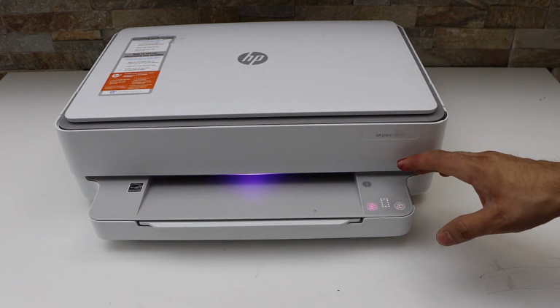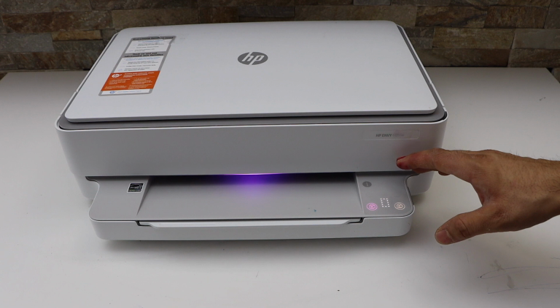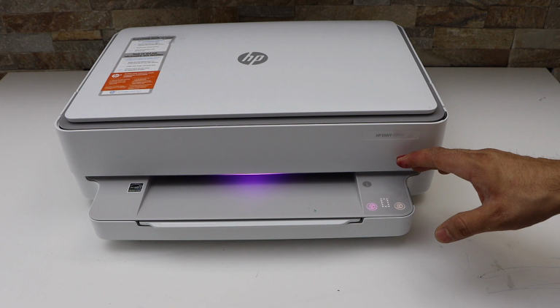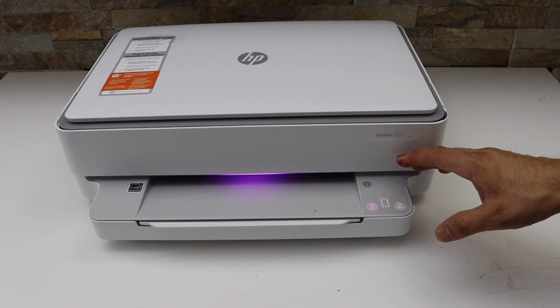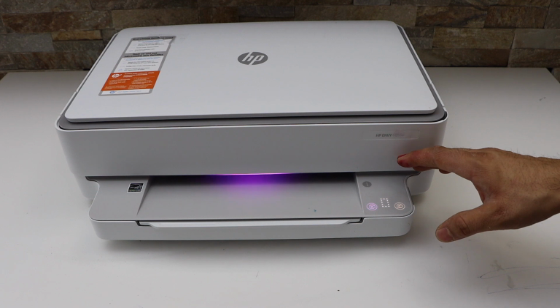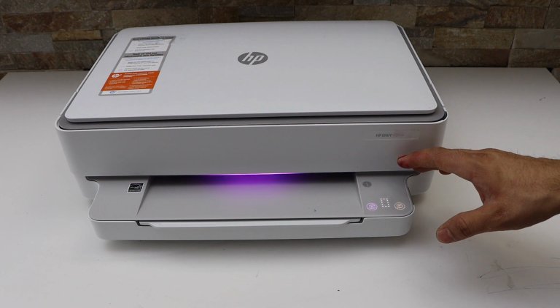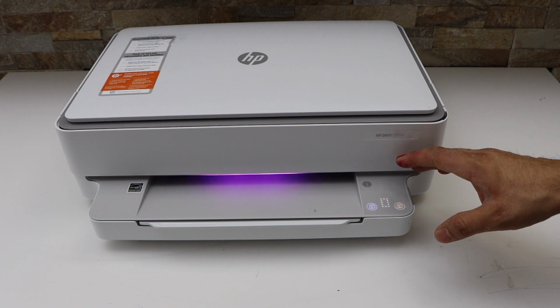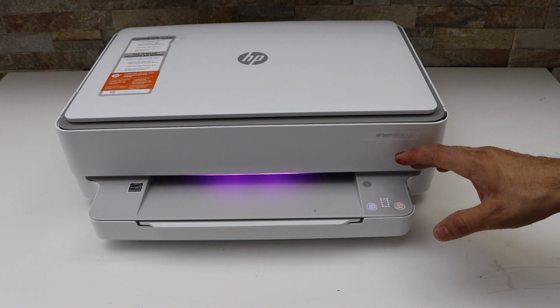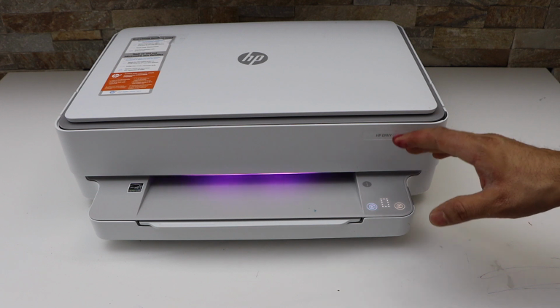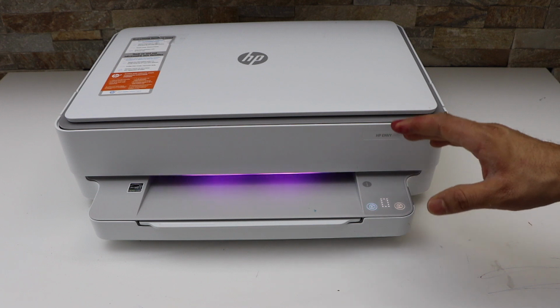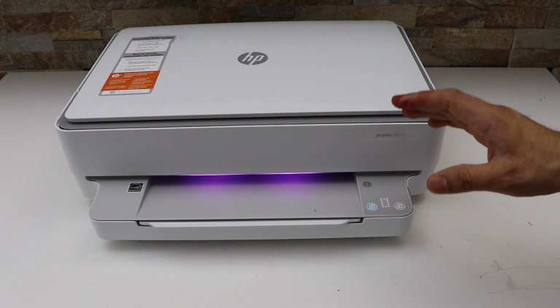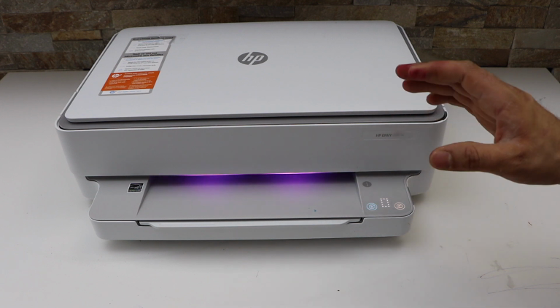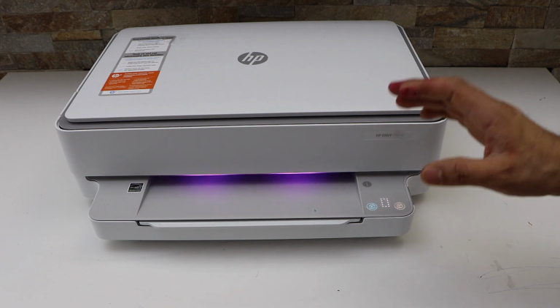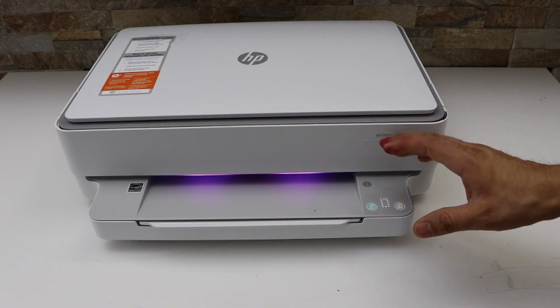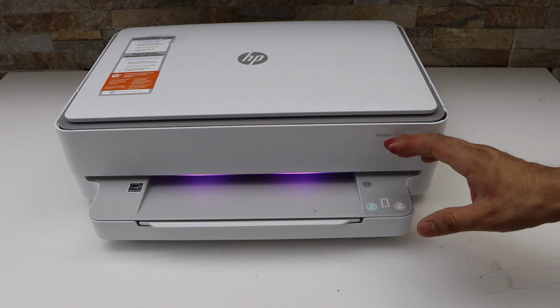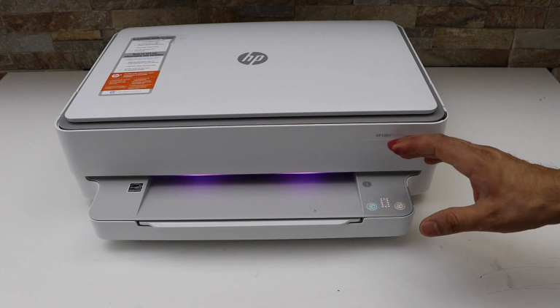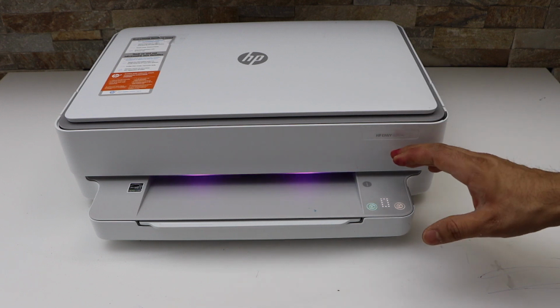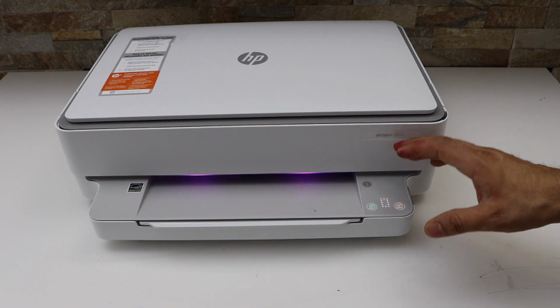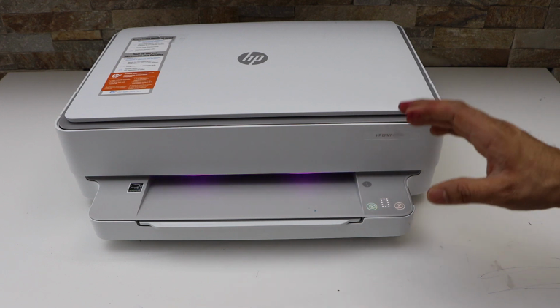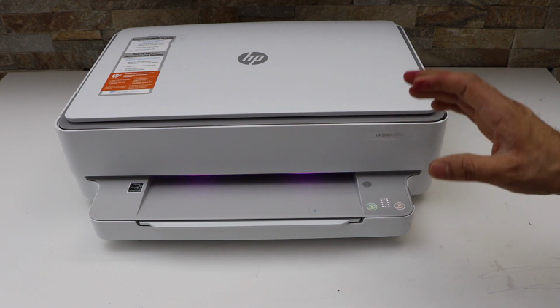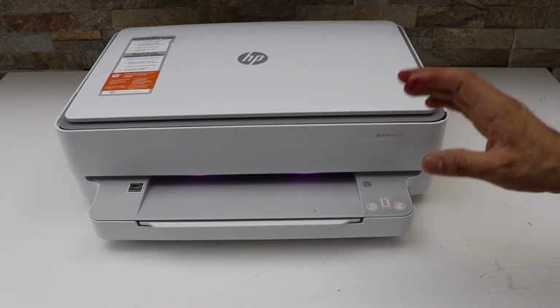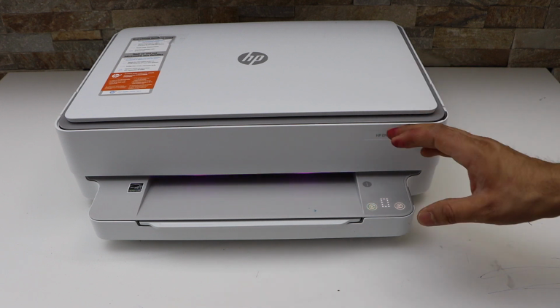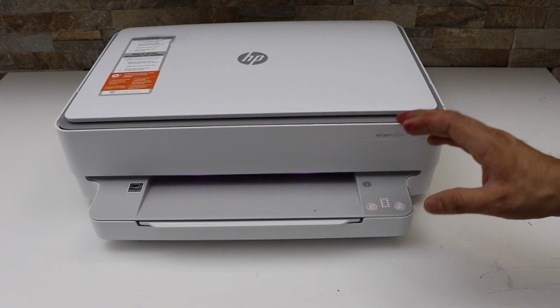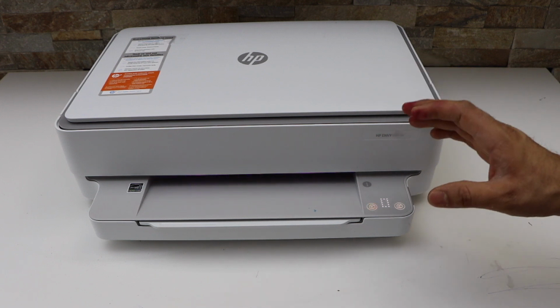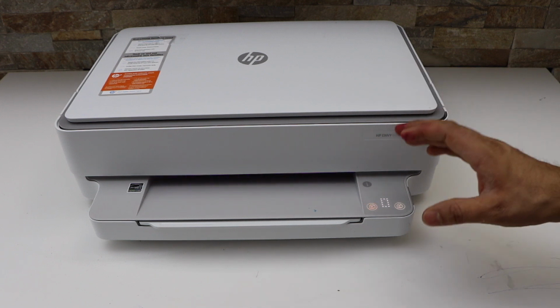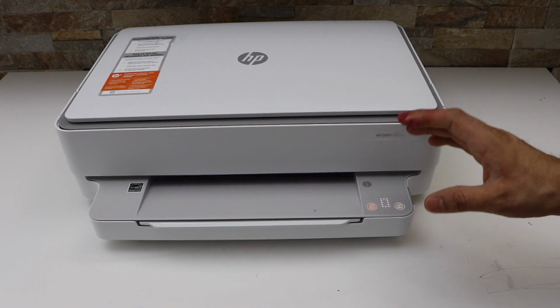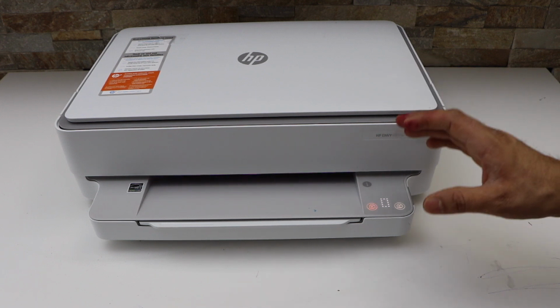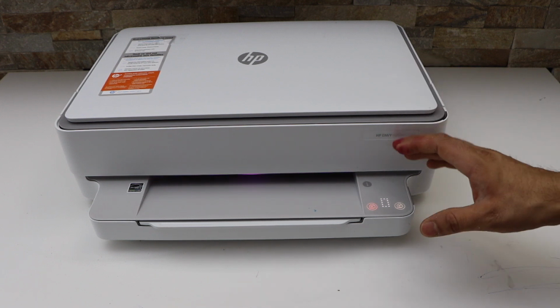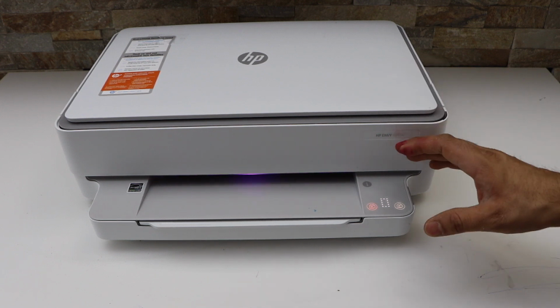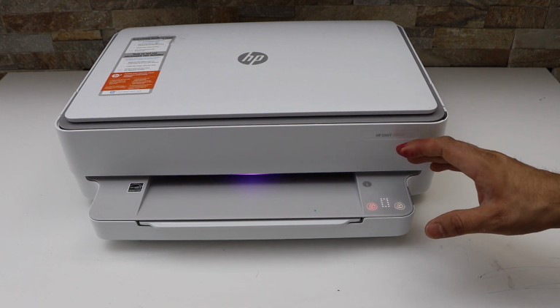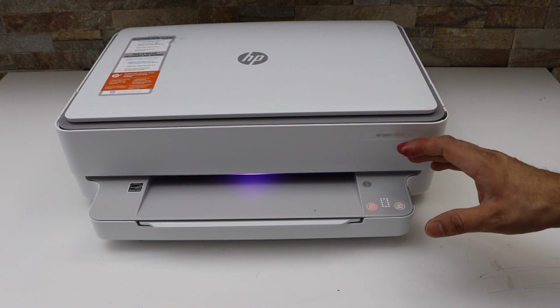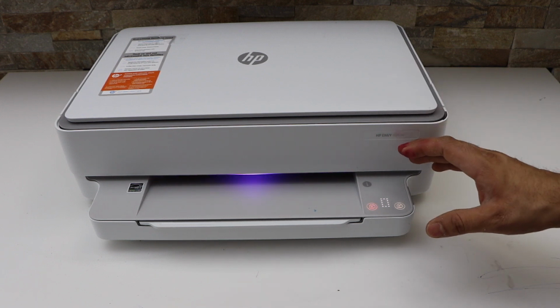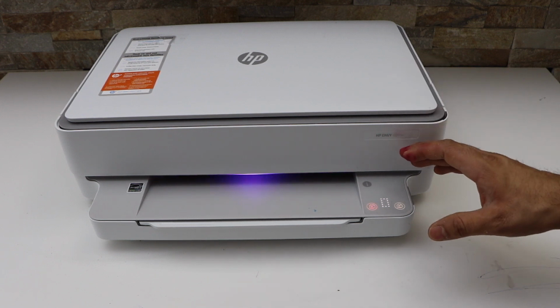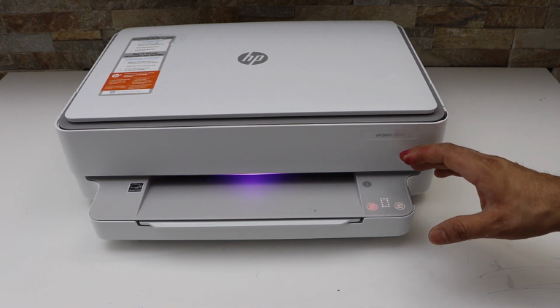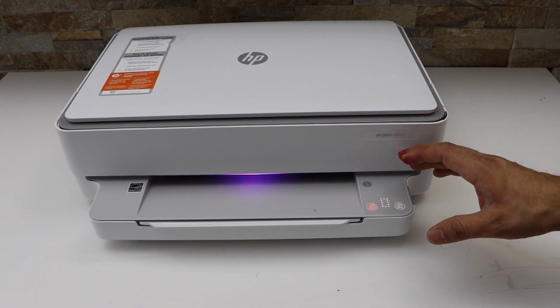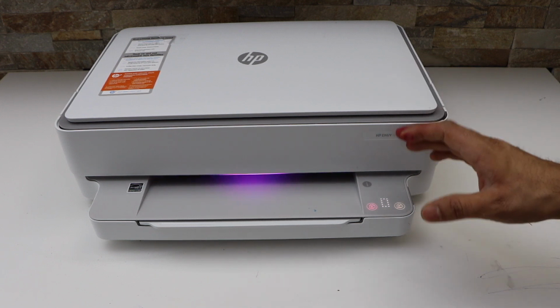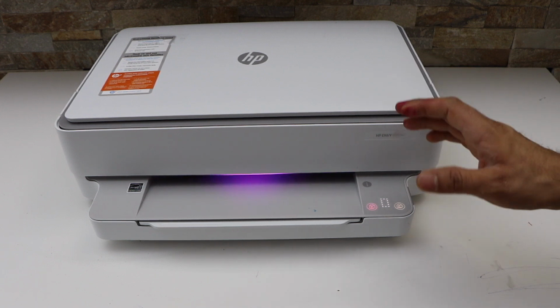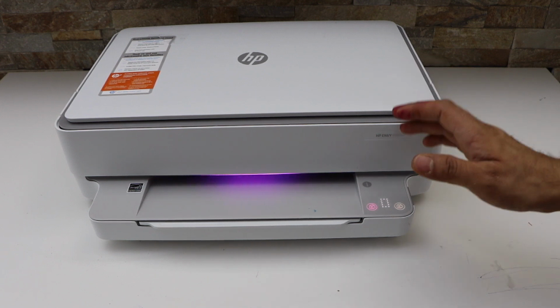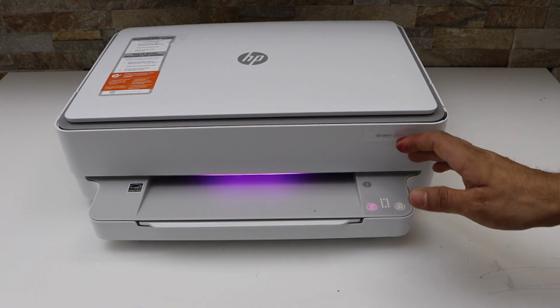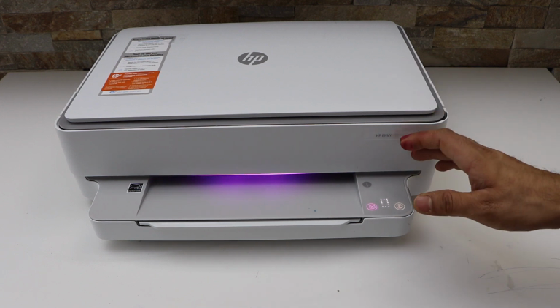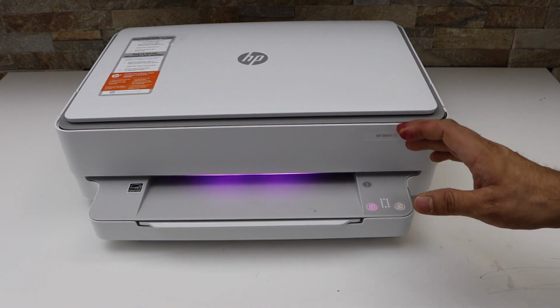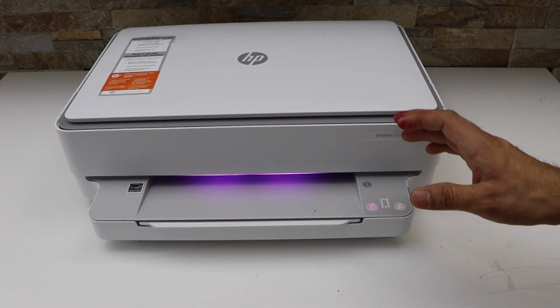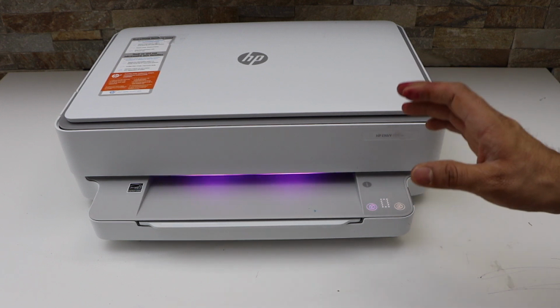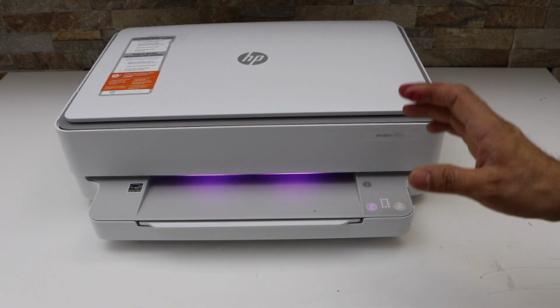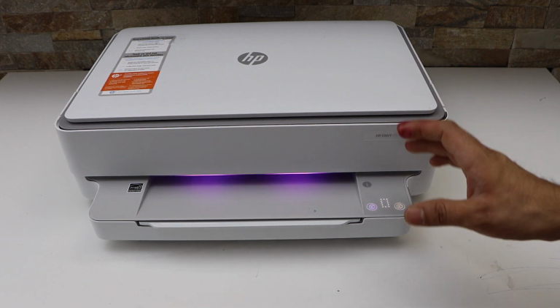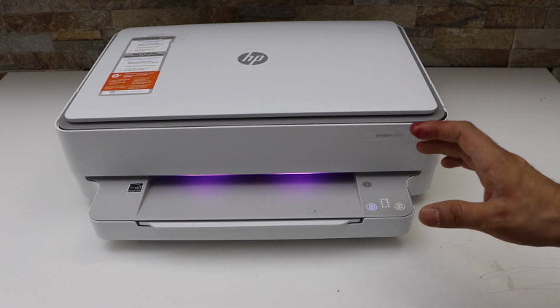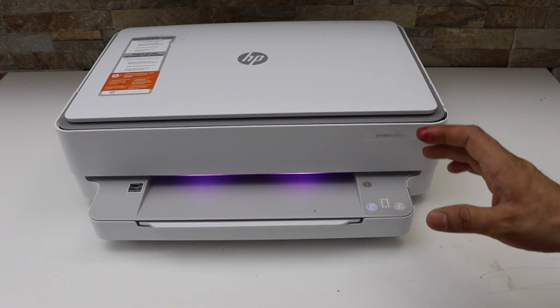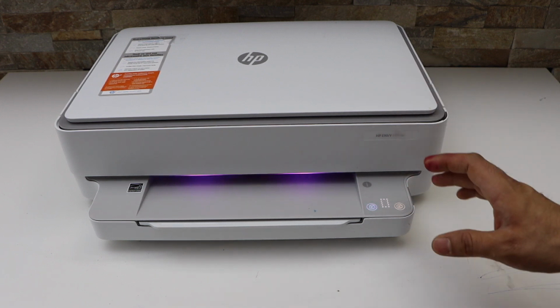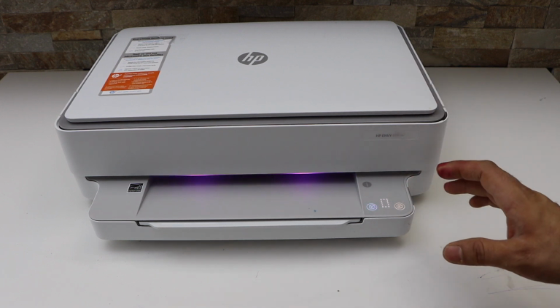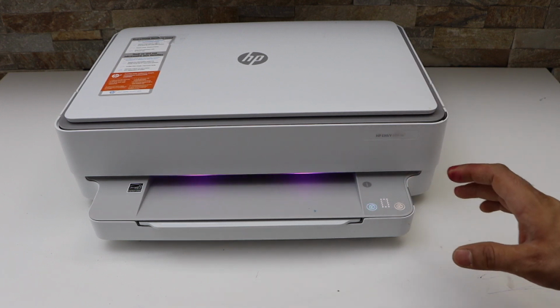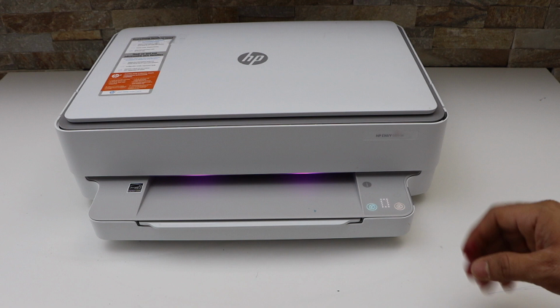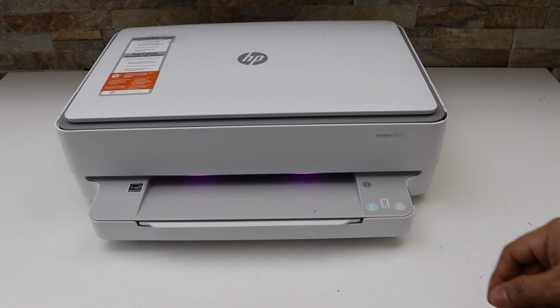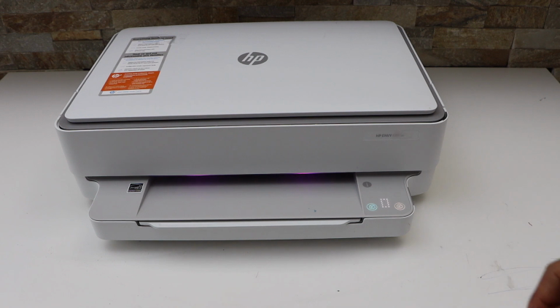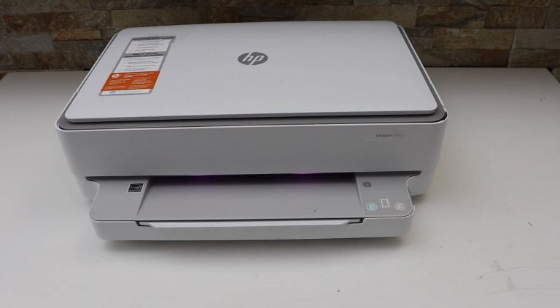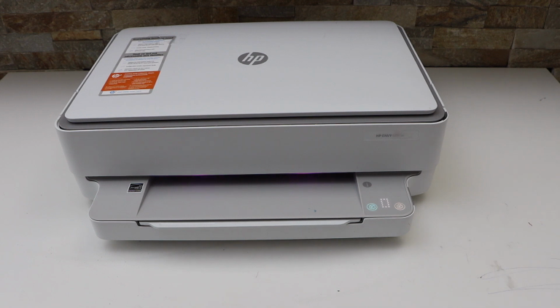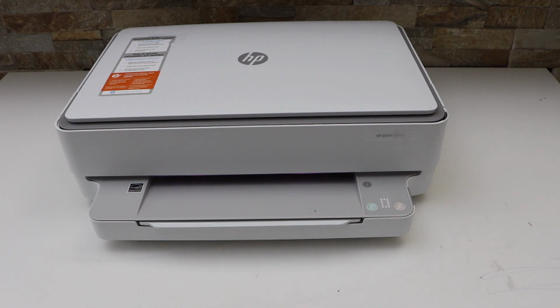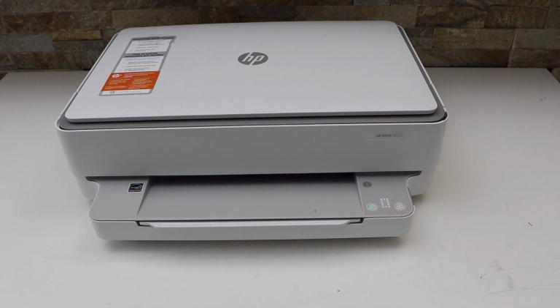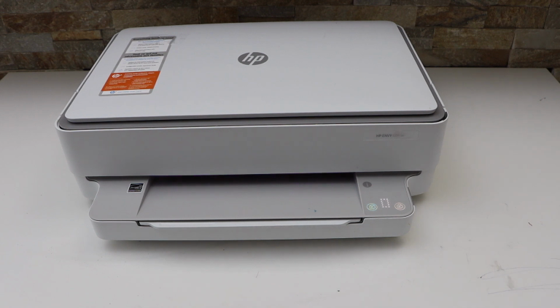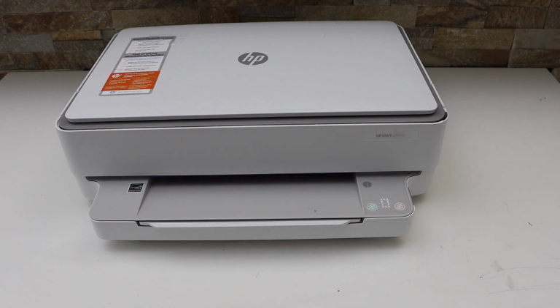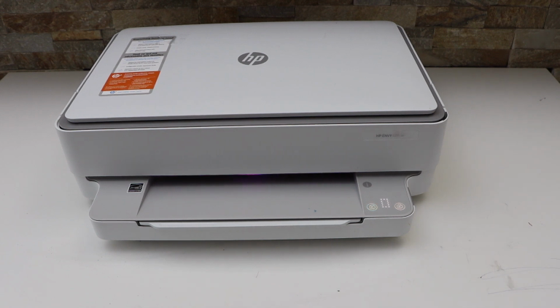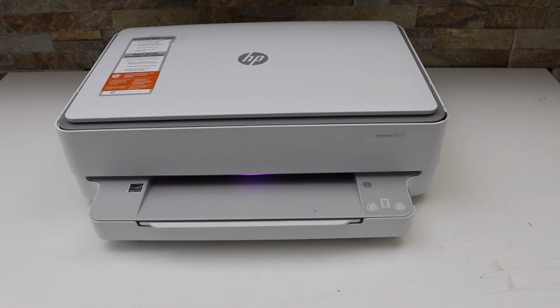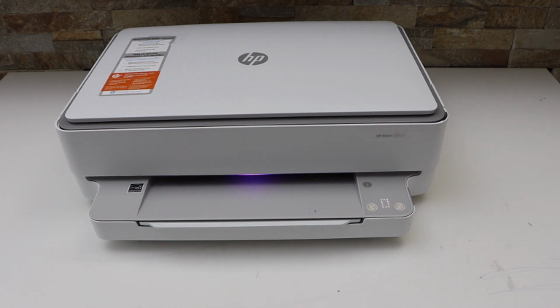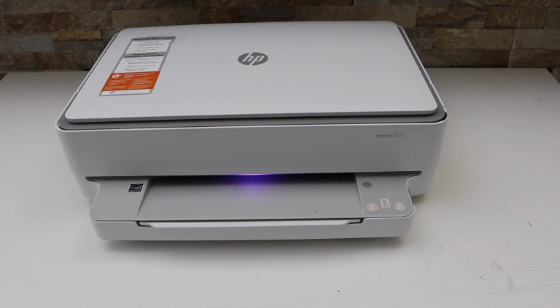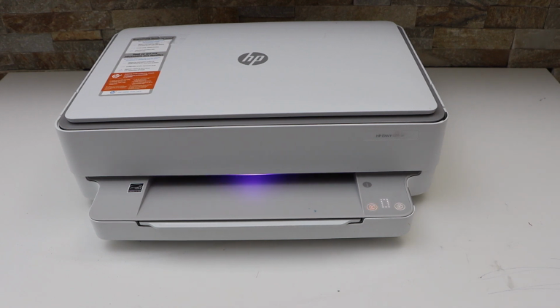Restart your printer and then you can start using it. Thanks for watching.